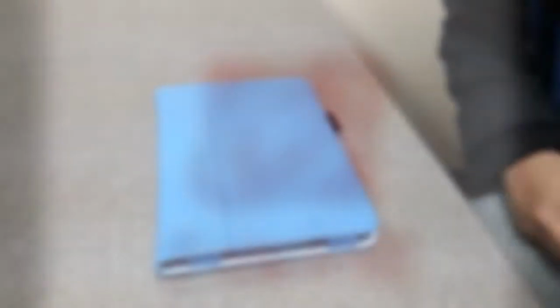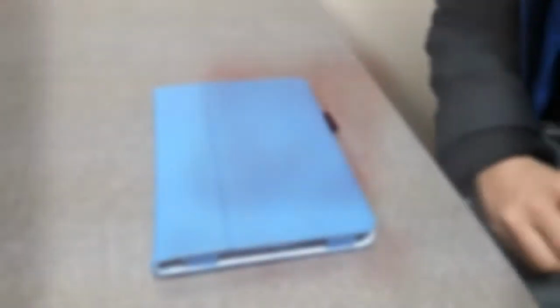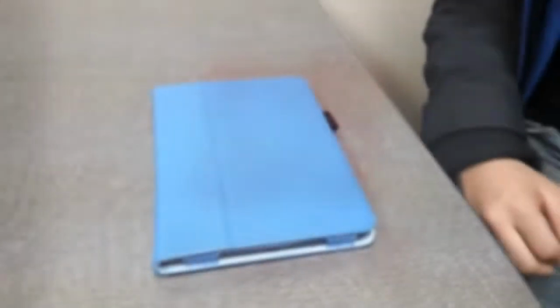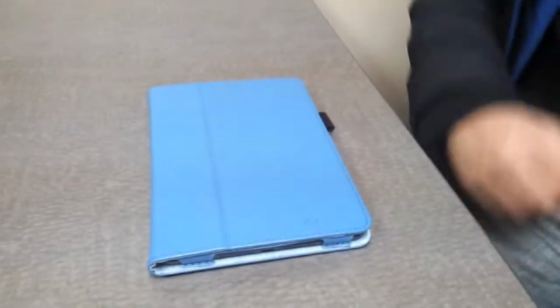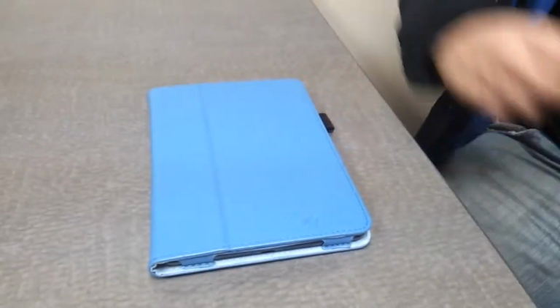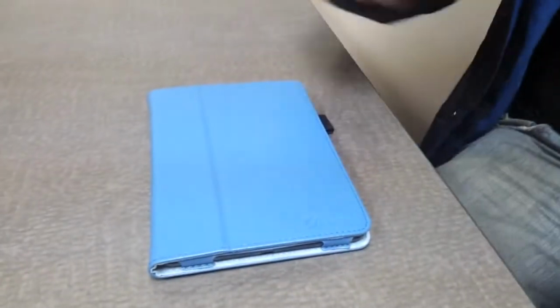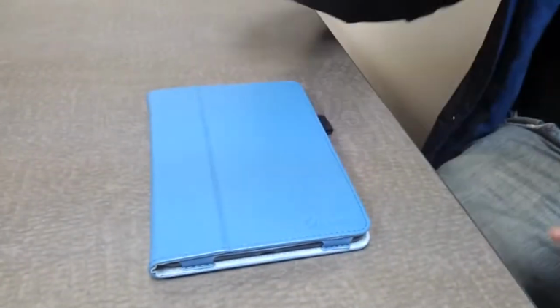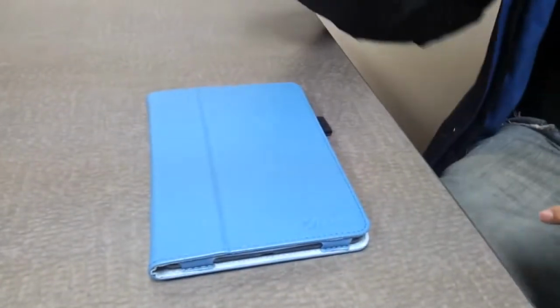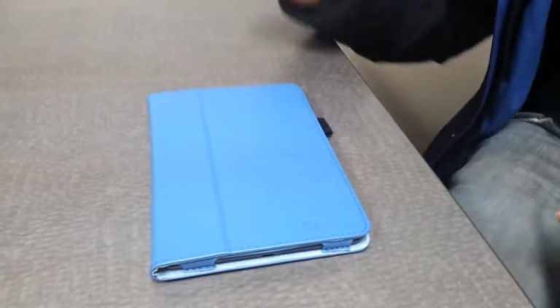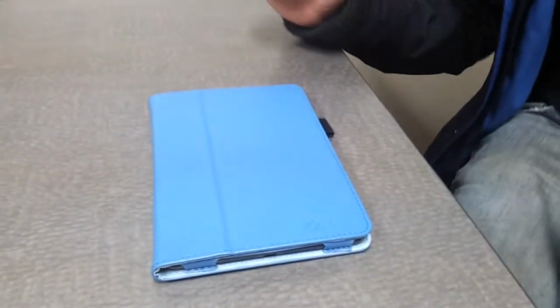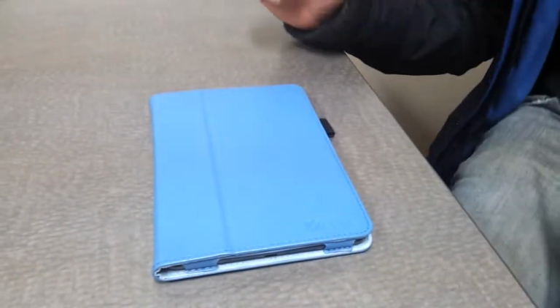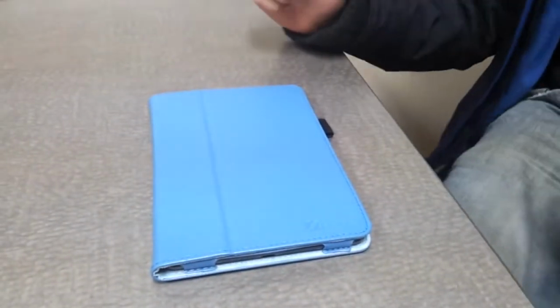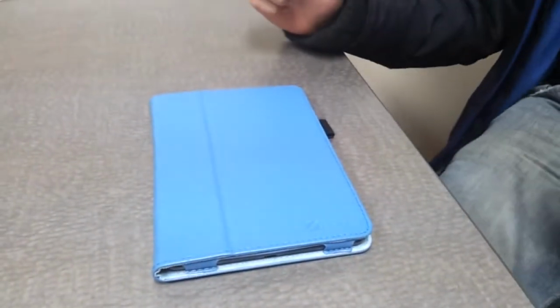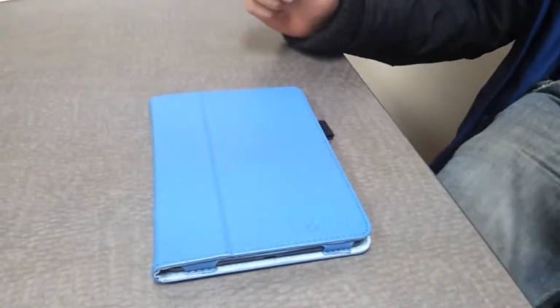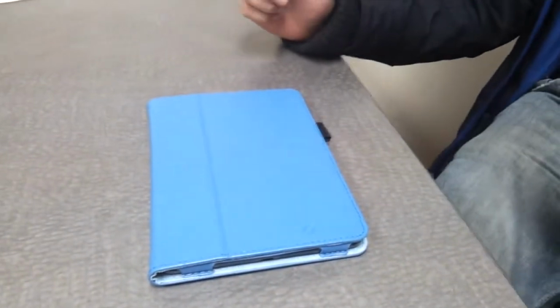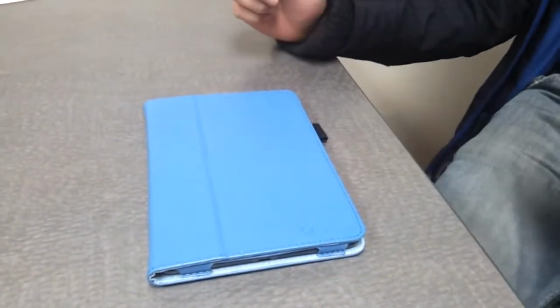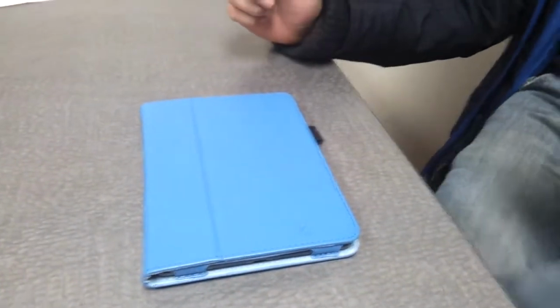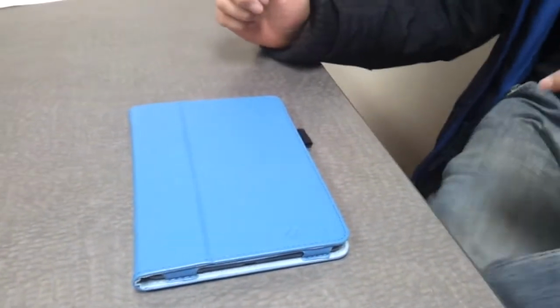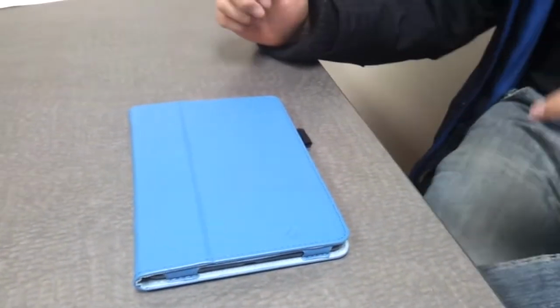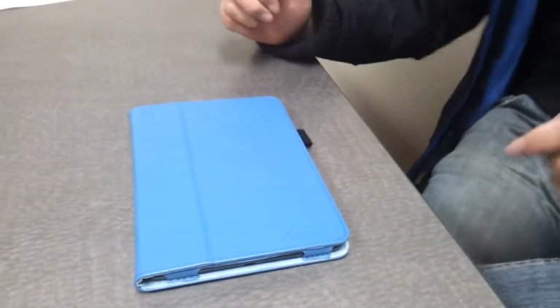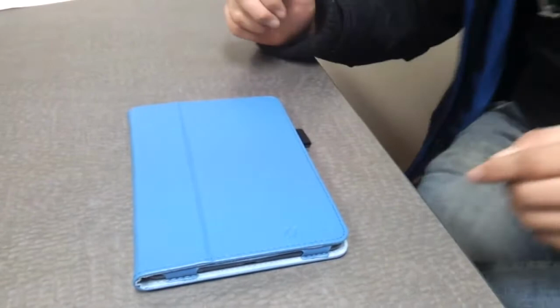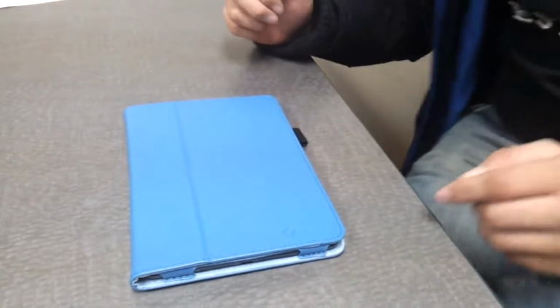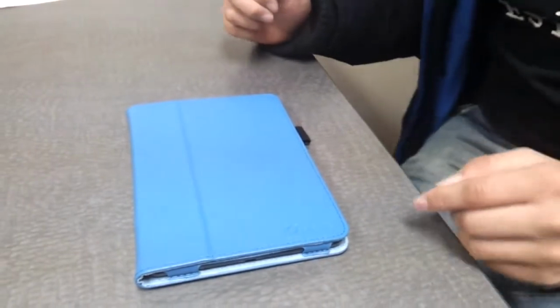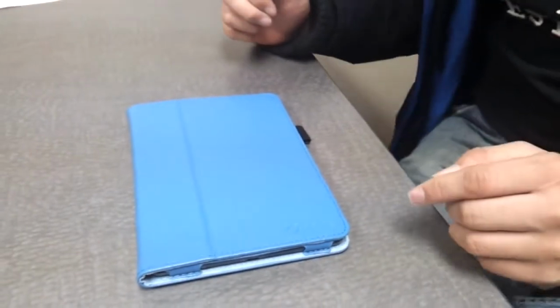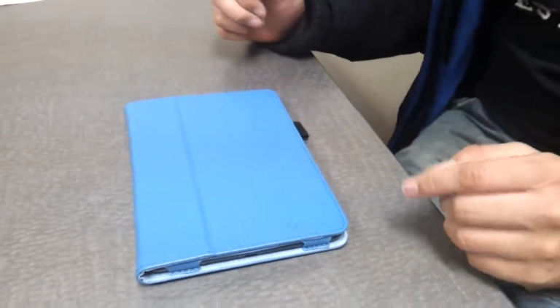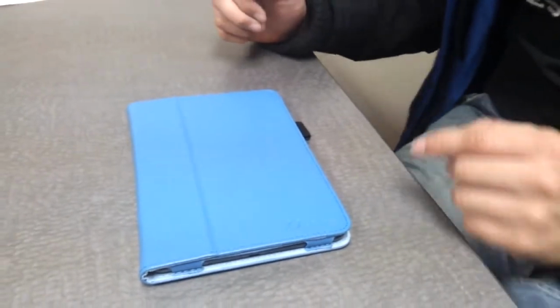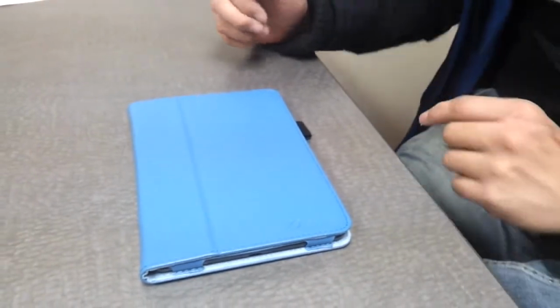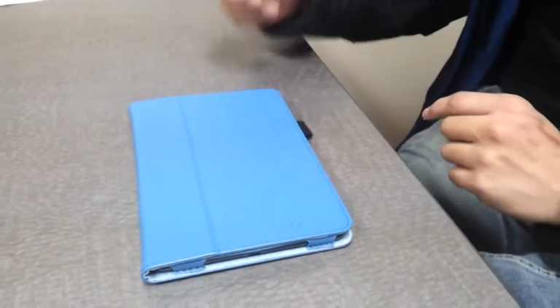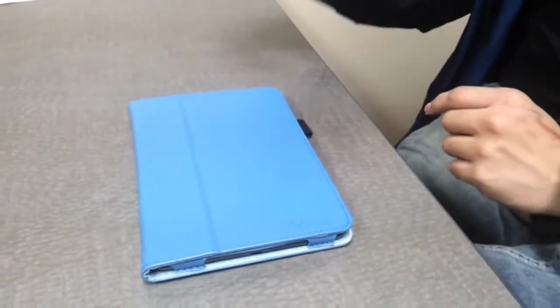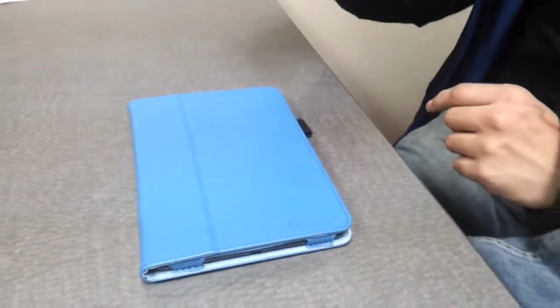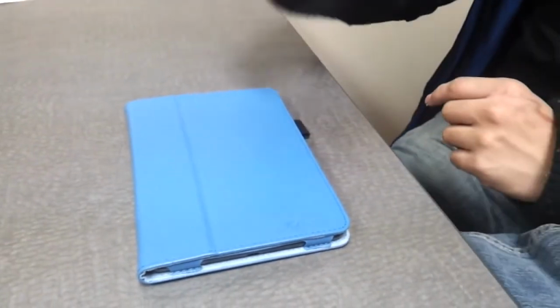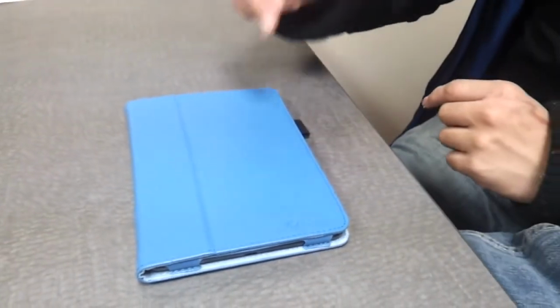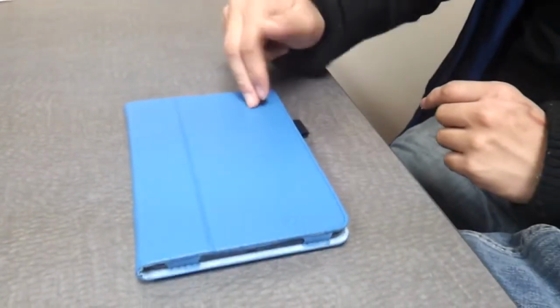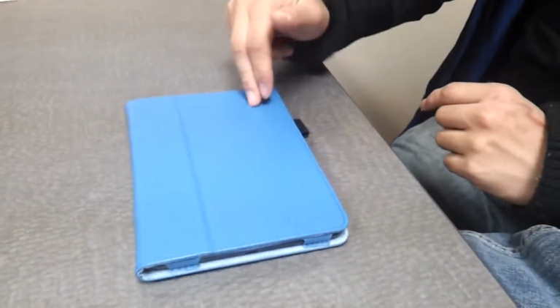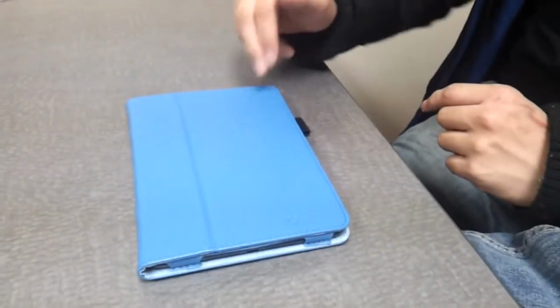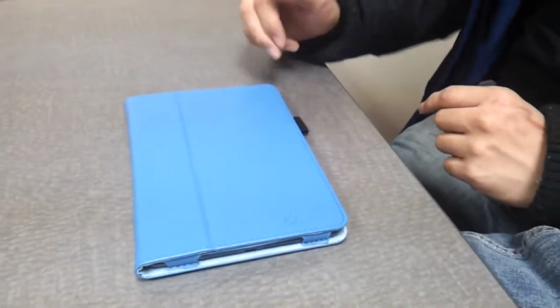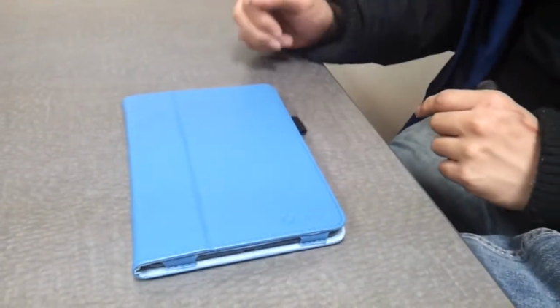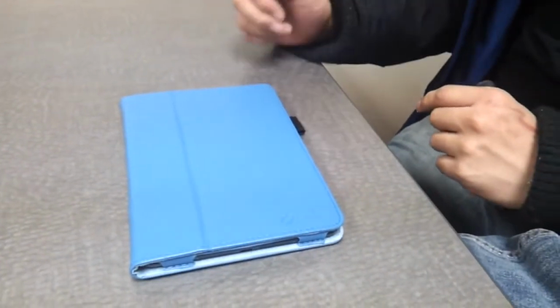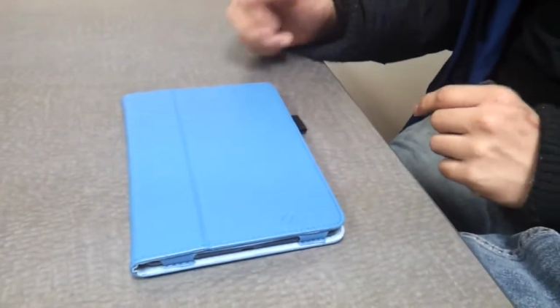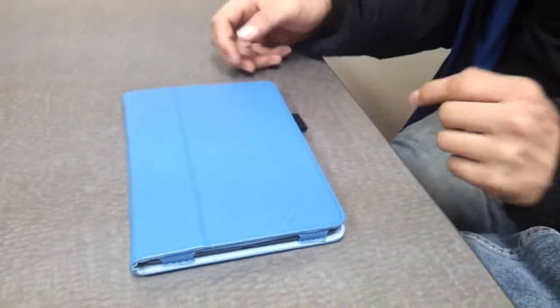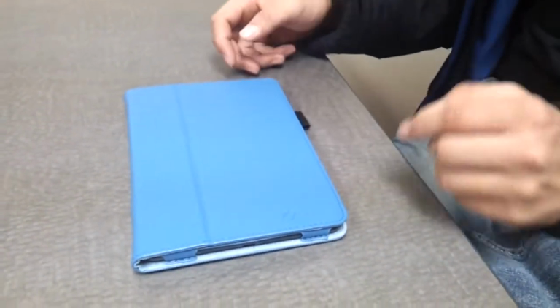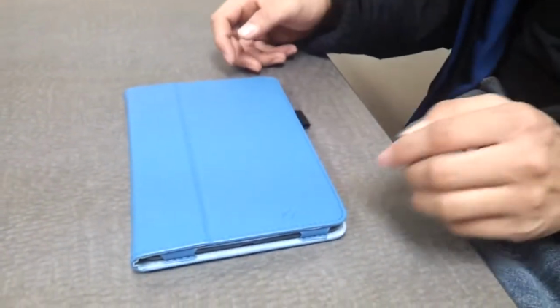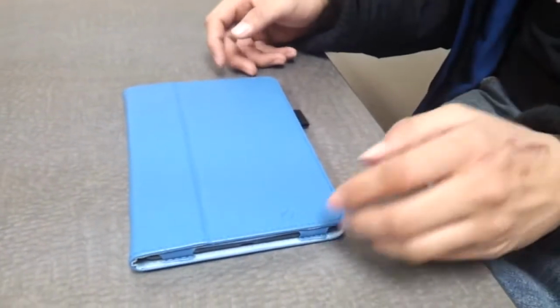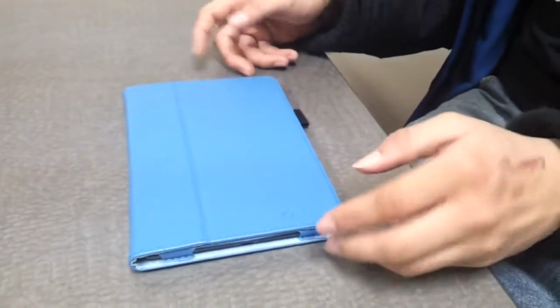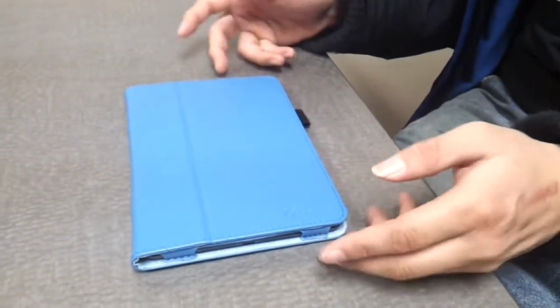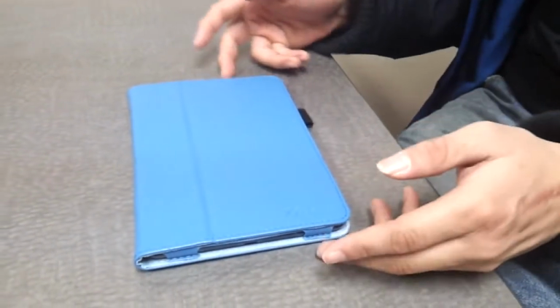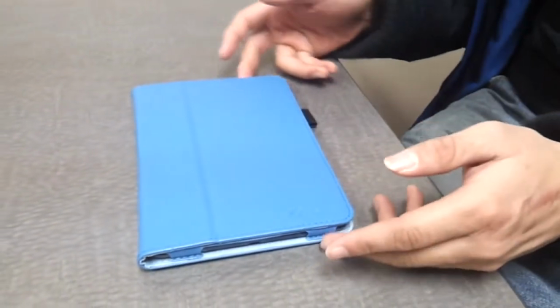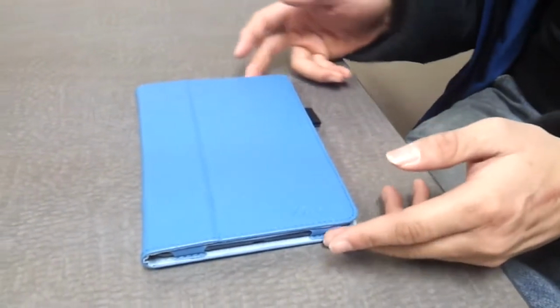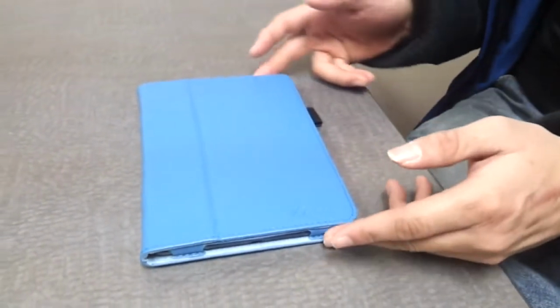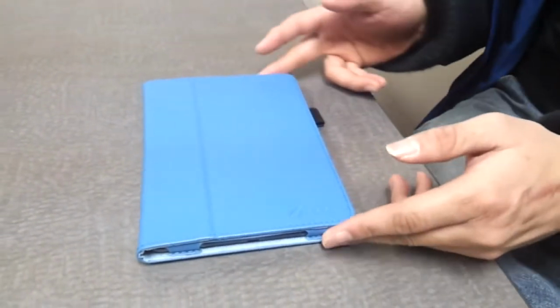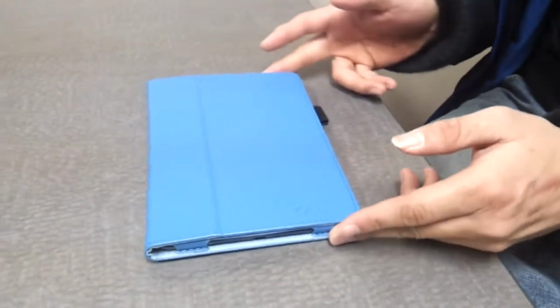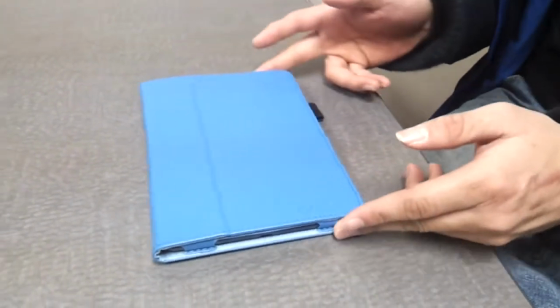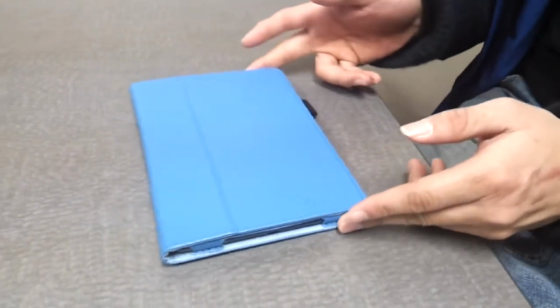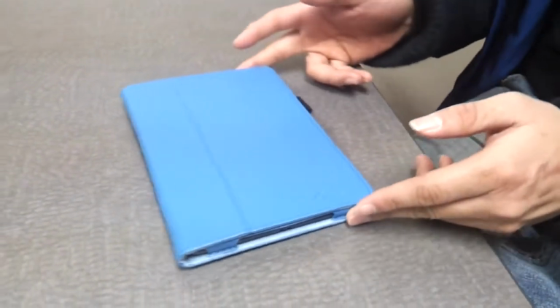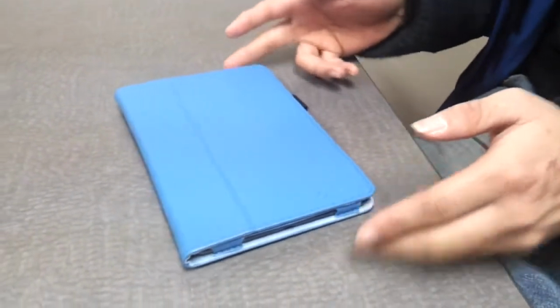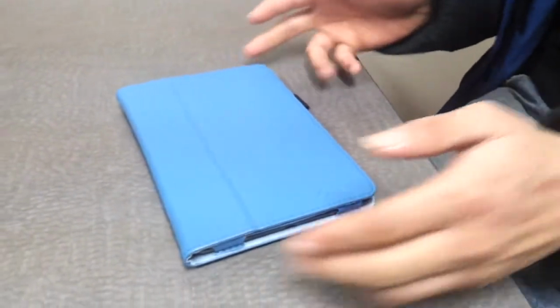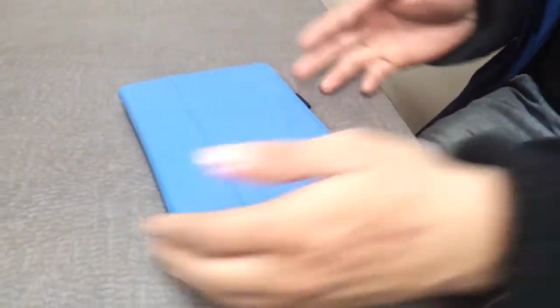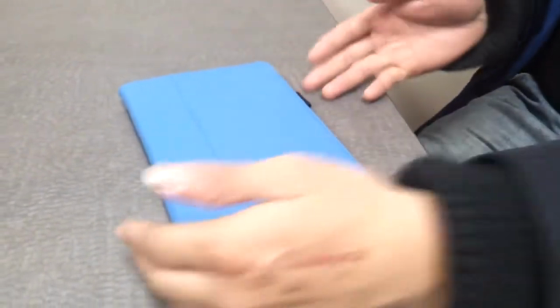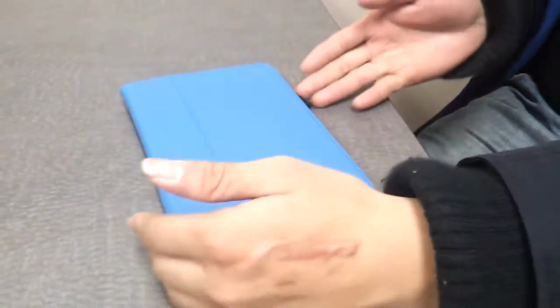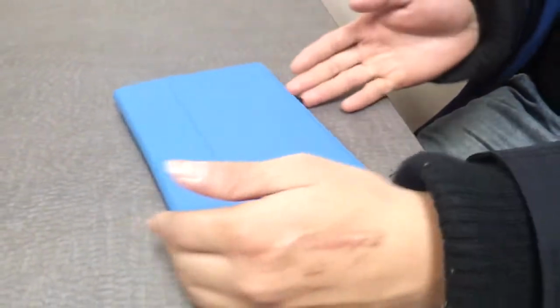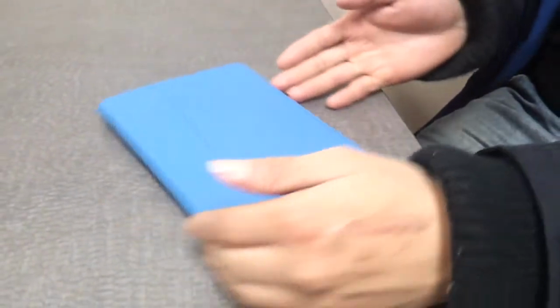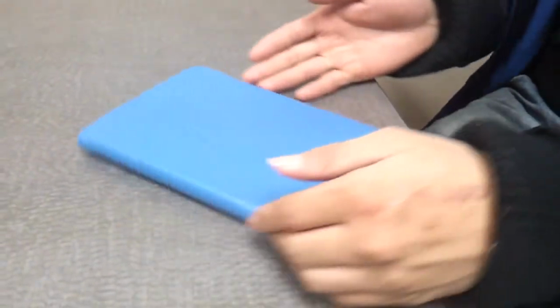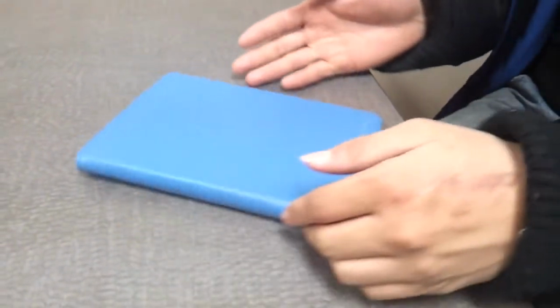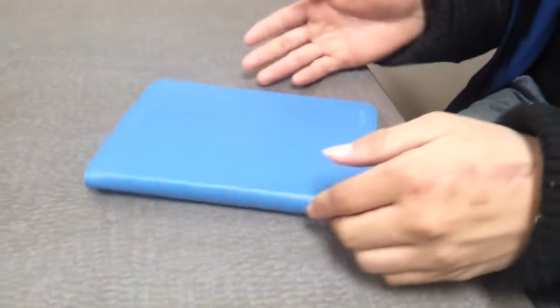I'm here today to talk to you about the Finti case for the iPad Mini. I got the Royal Blue case — it's a regular case, slim fit folio.